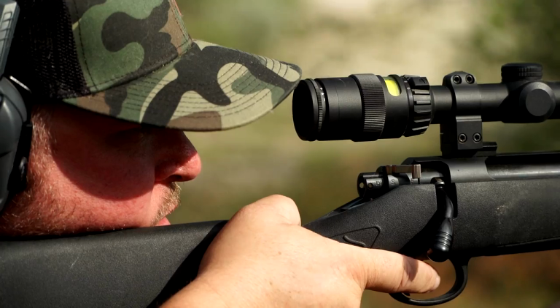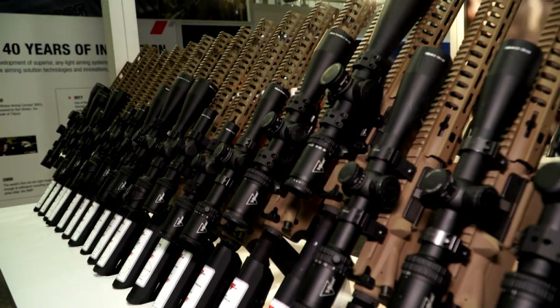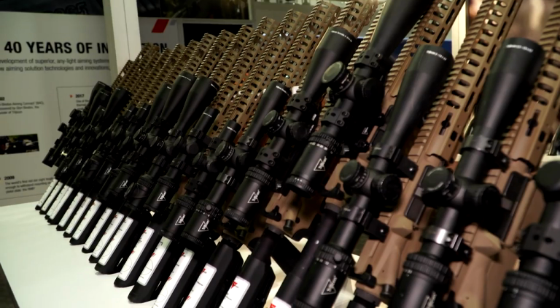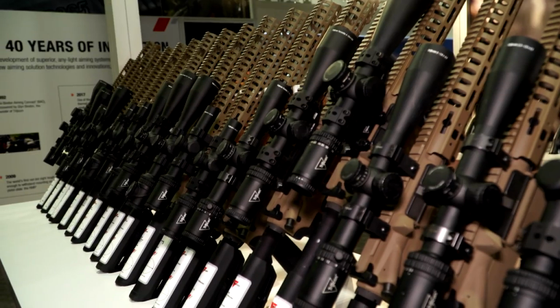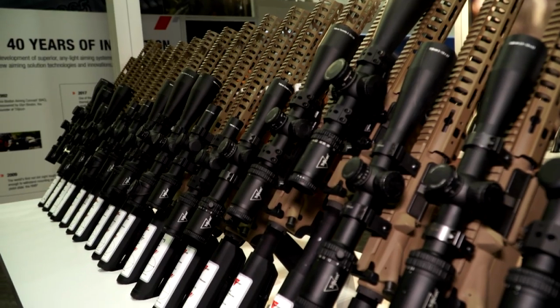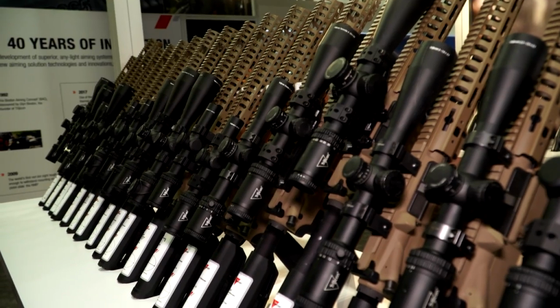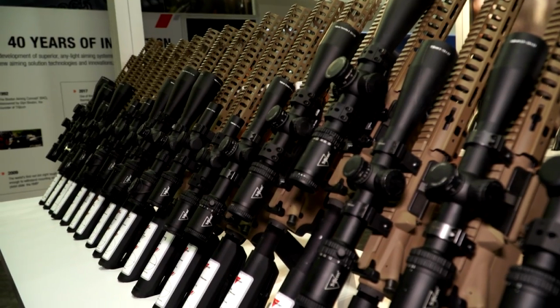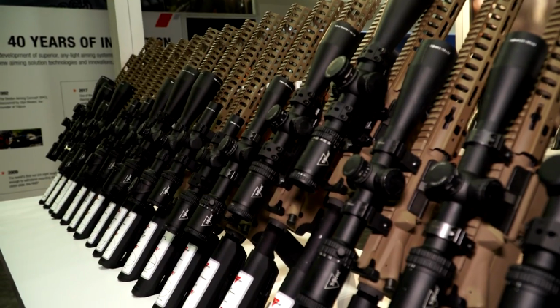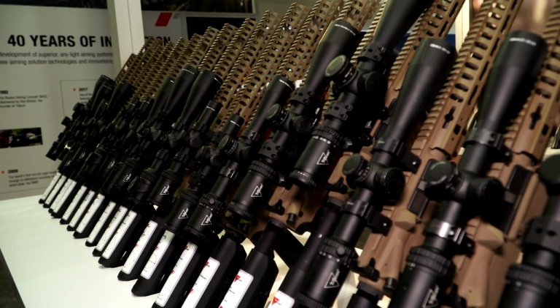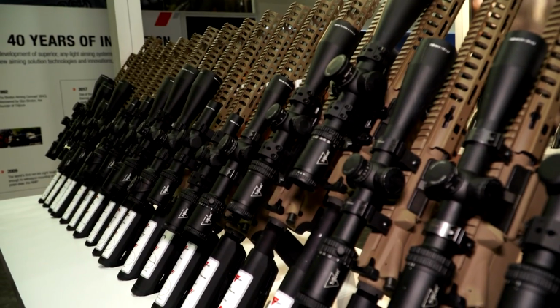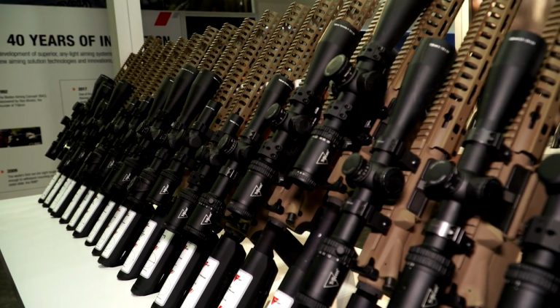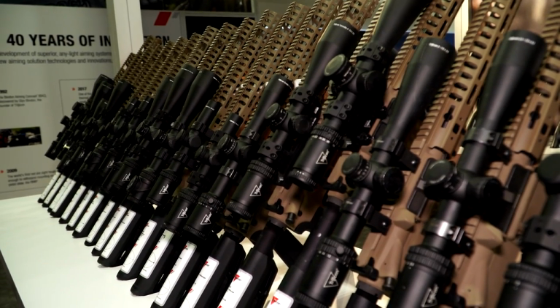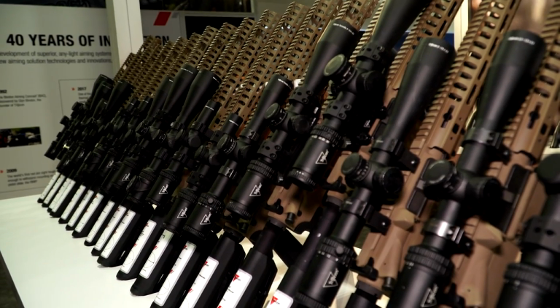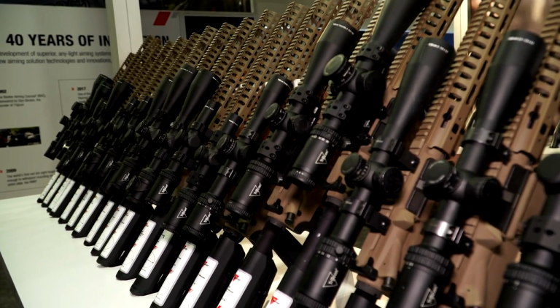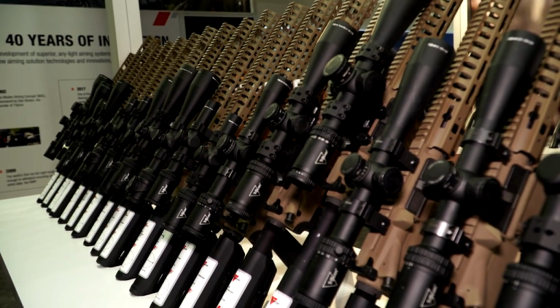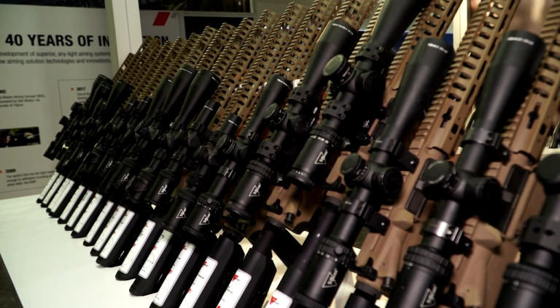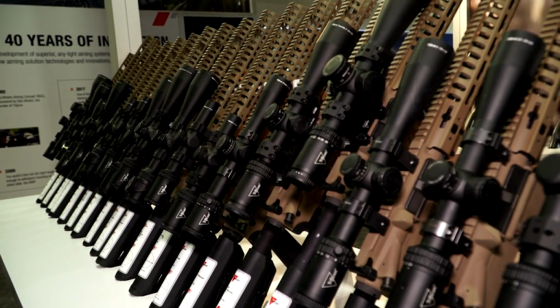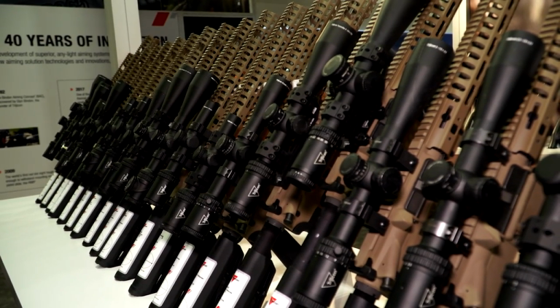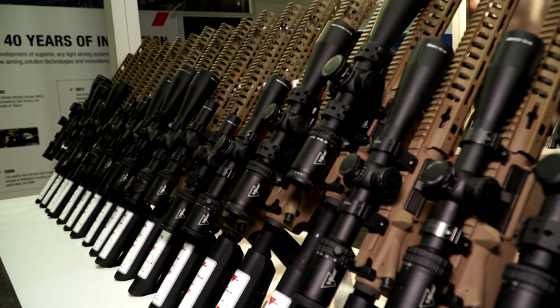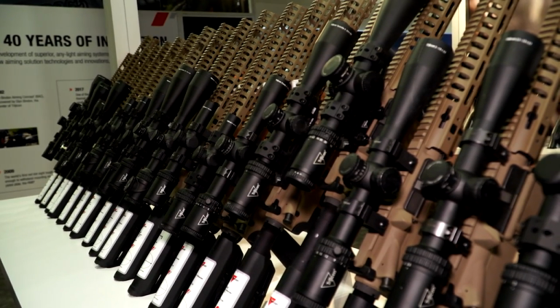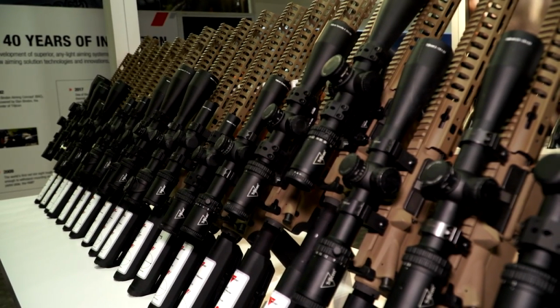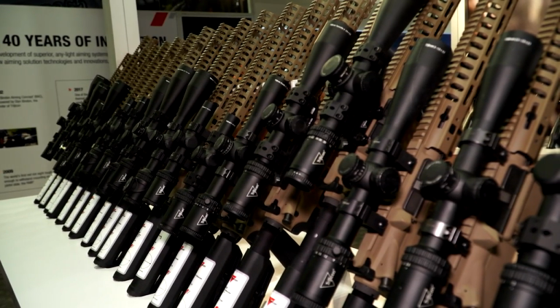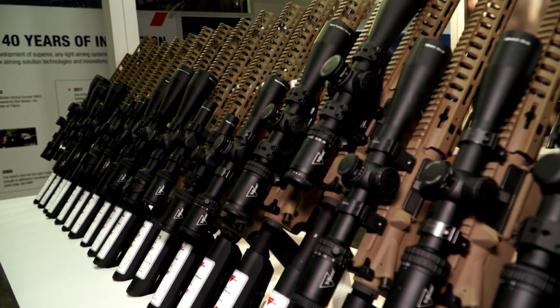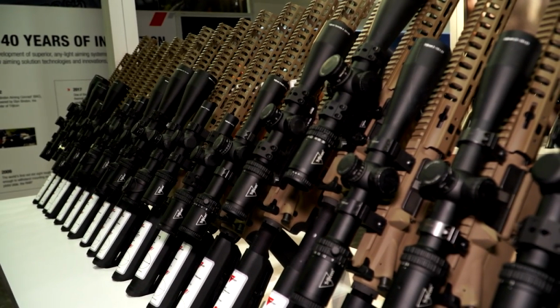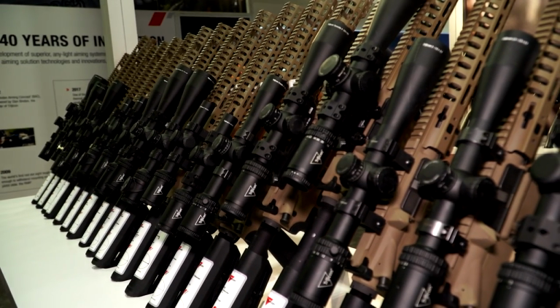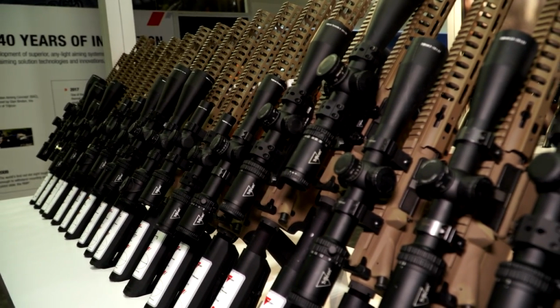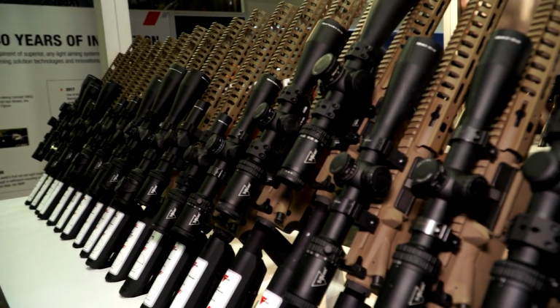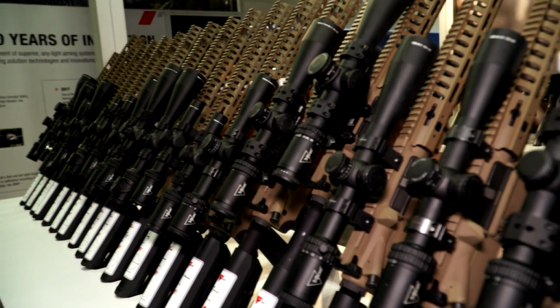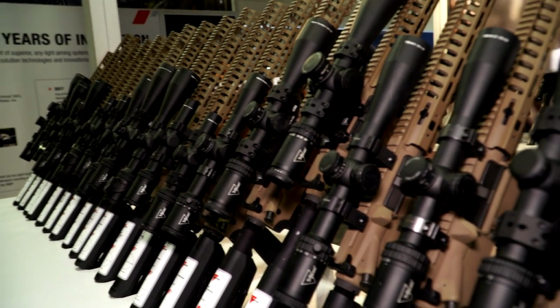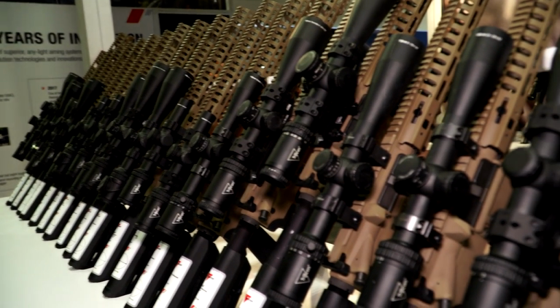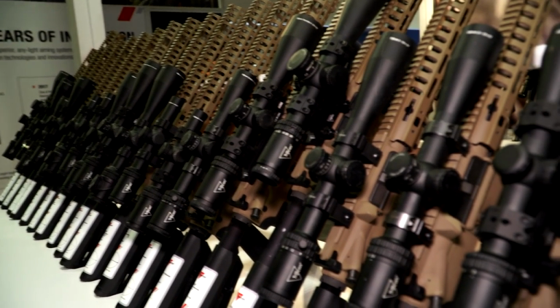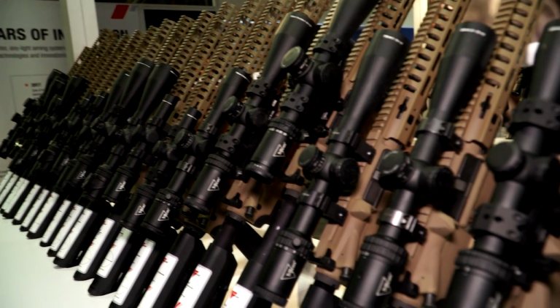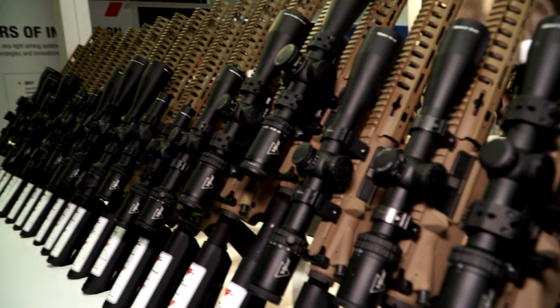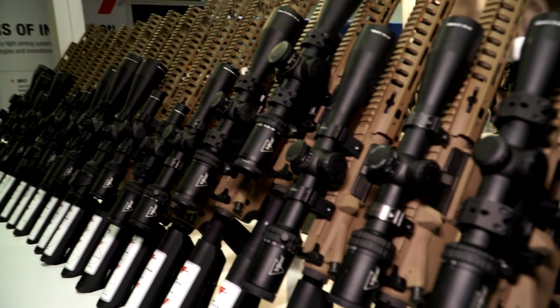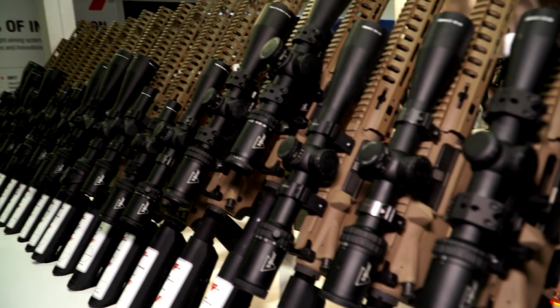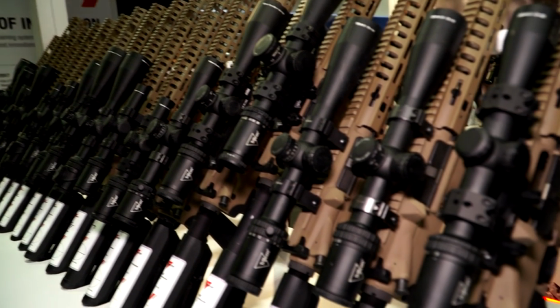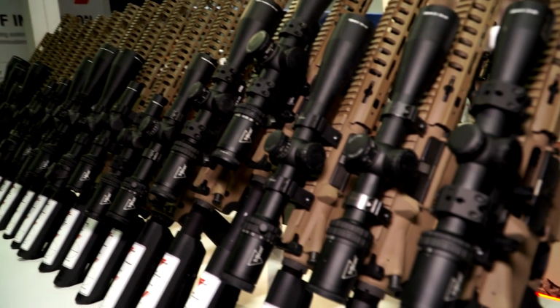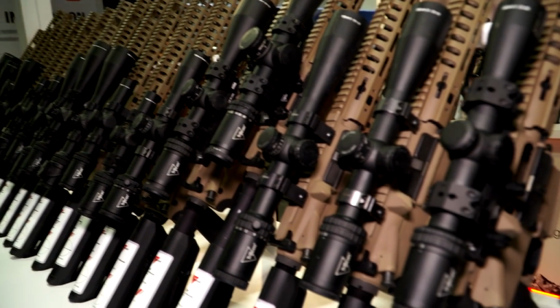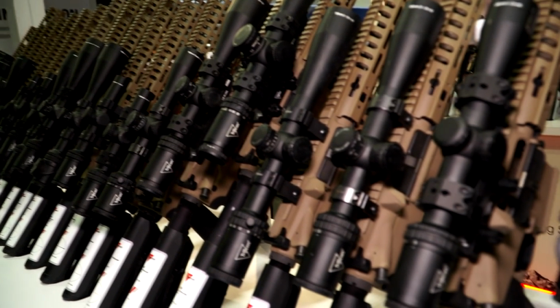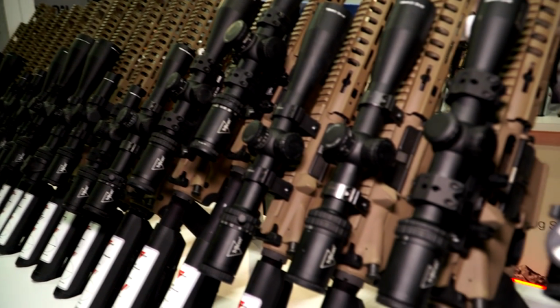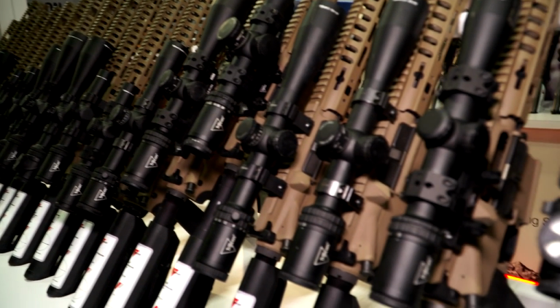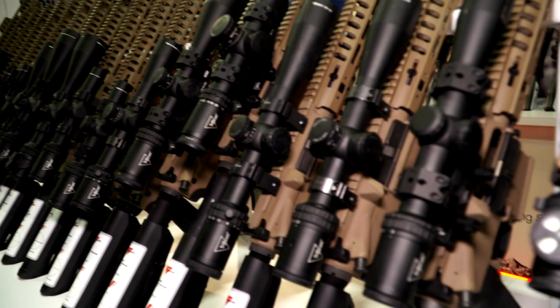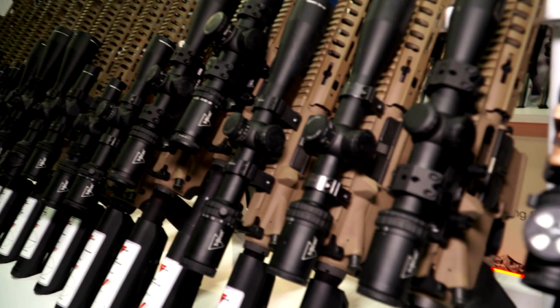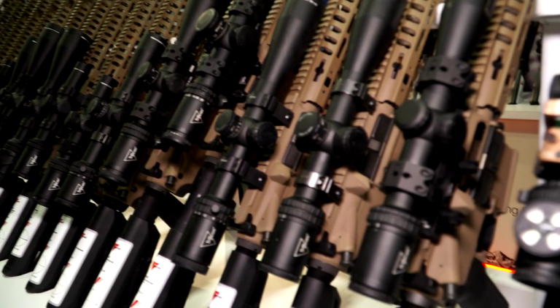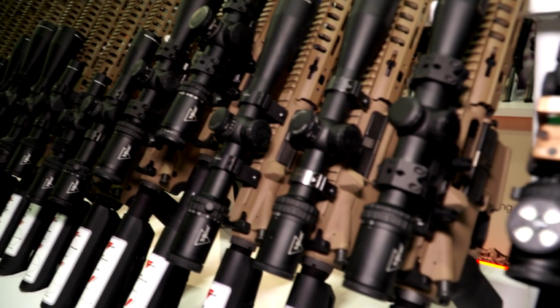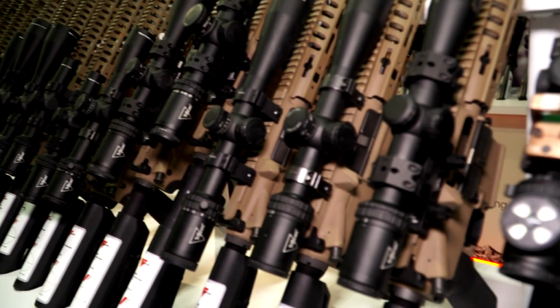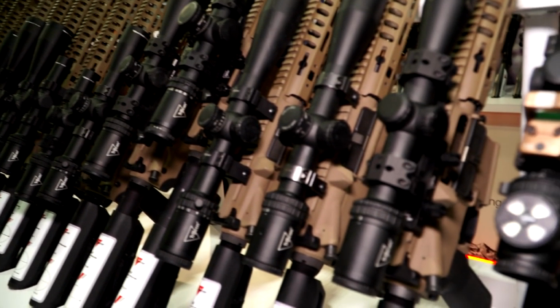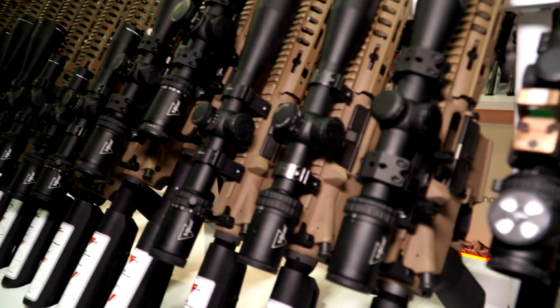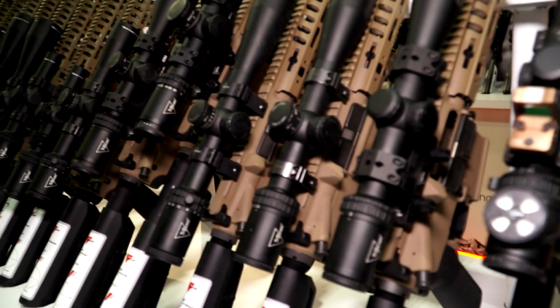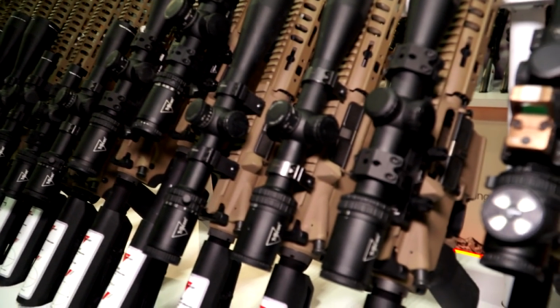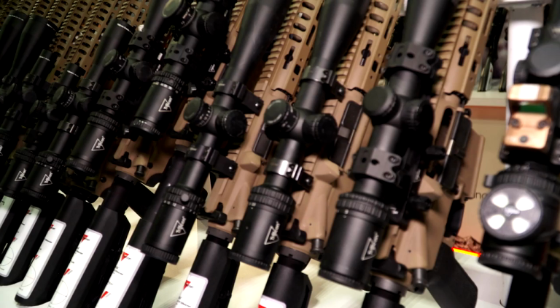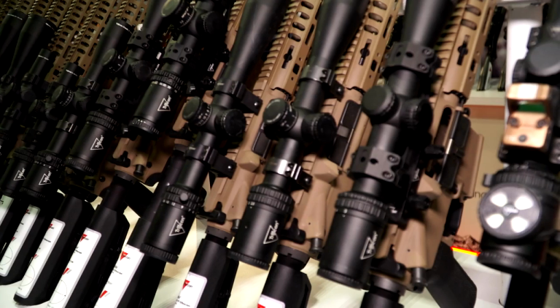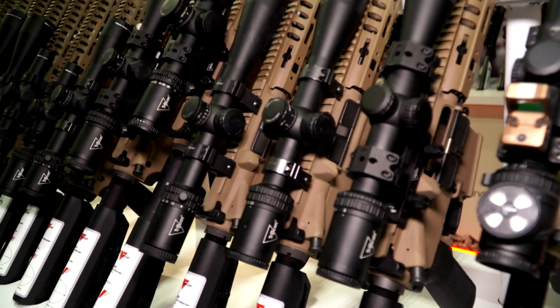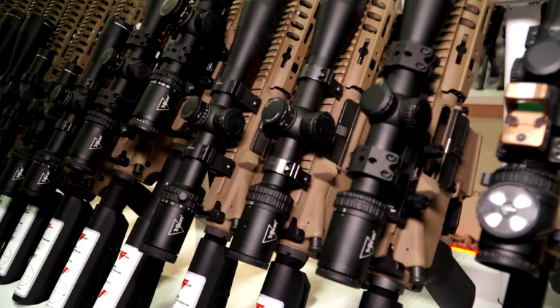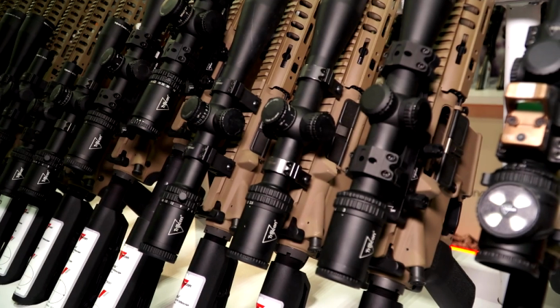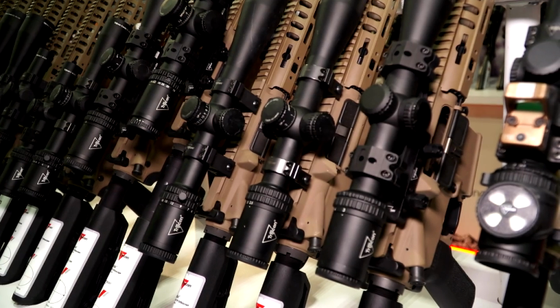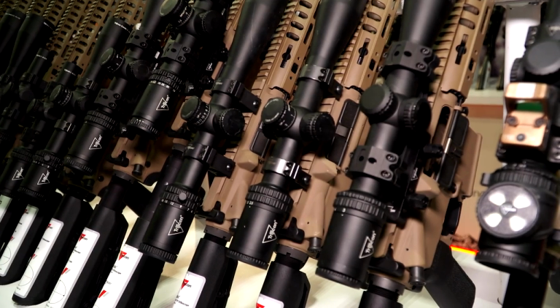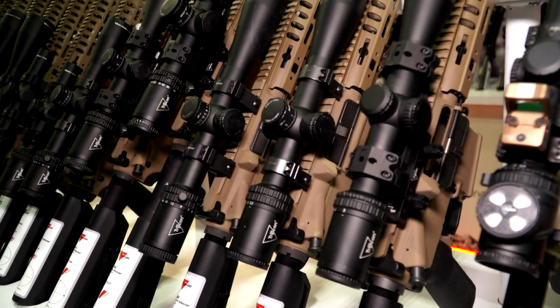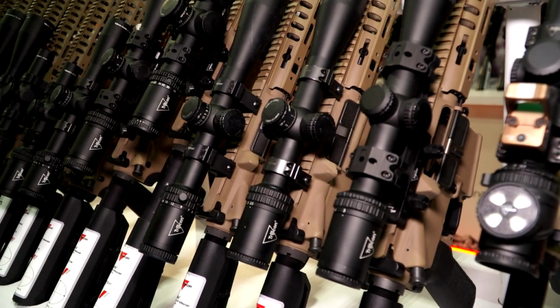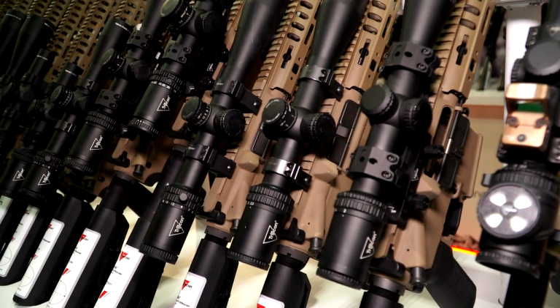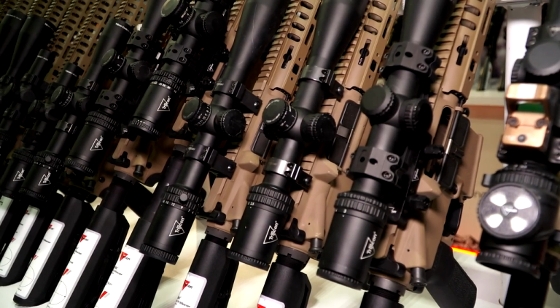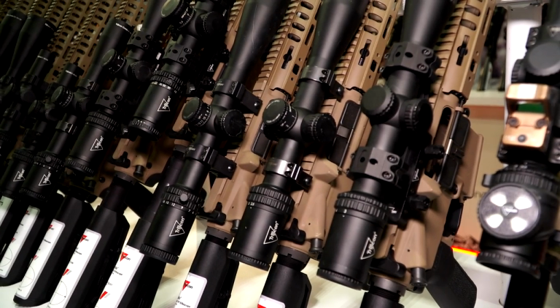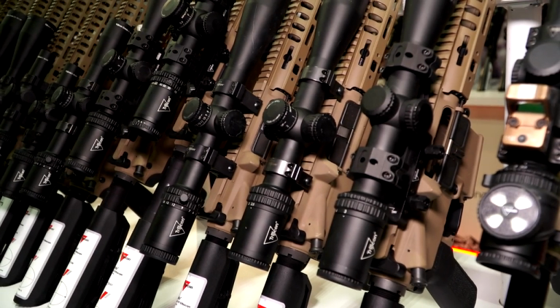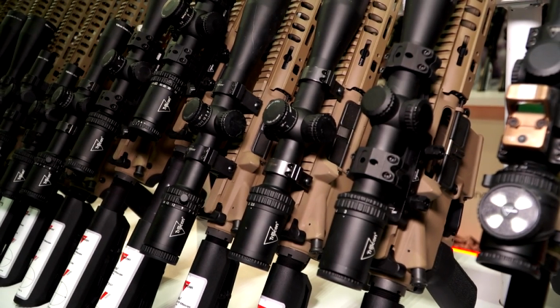I'm going to do a quick run-through of some of our offerings that are suitable for whitetail deer hunters, but suitable for hunters worldwide.